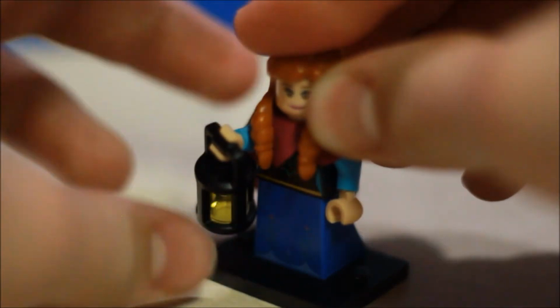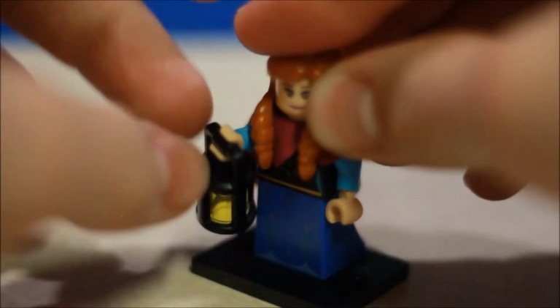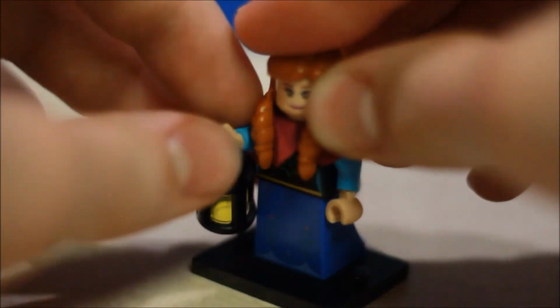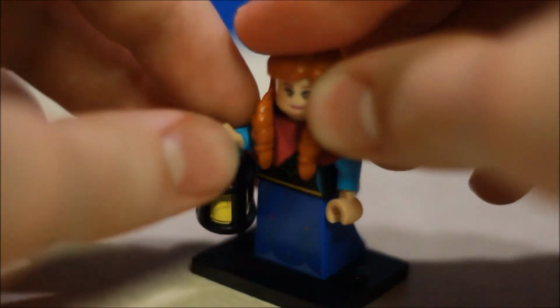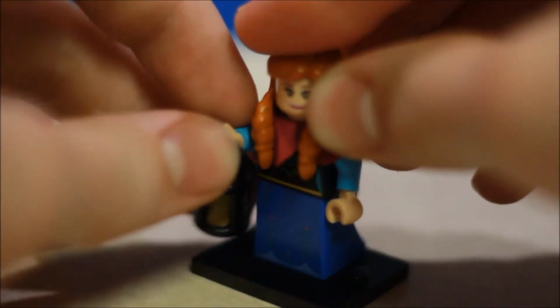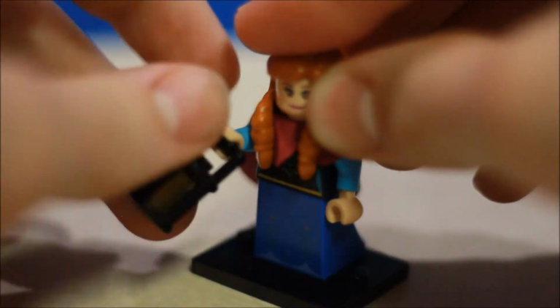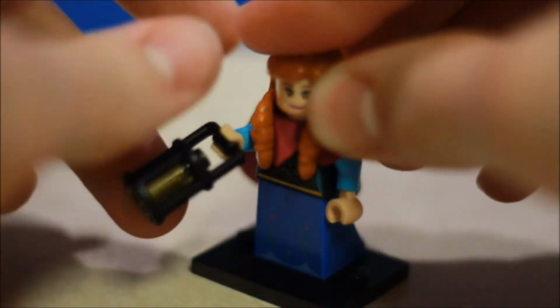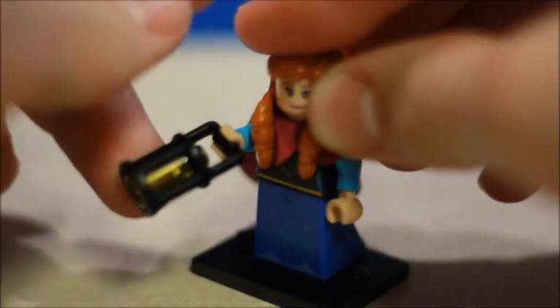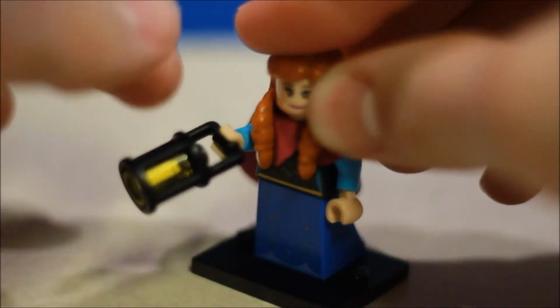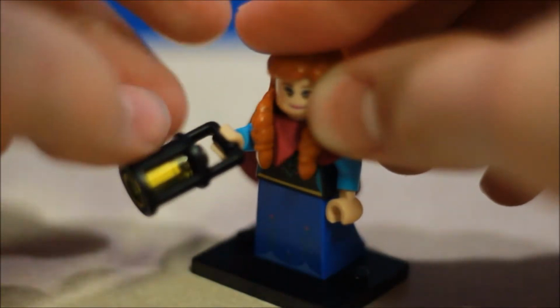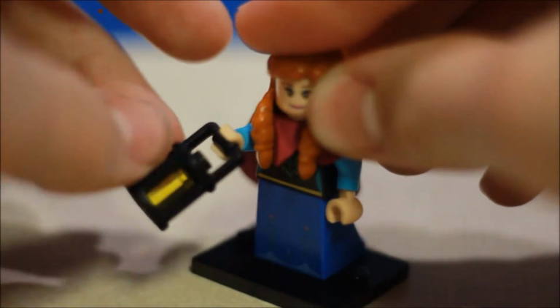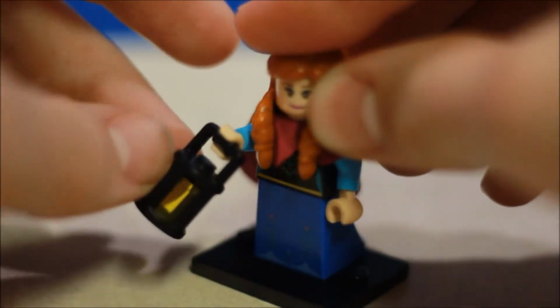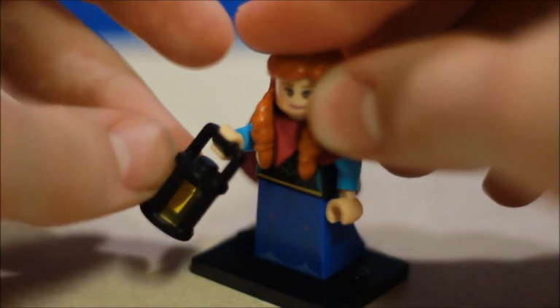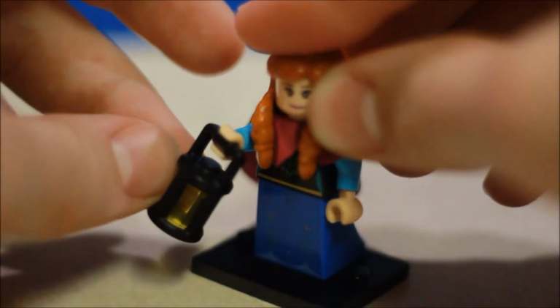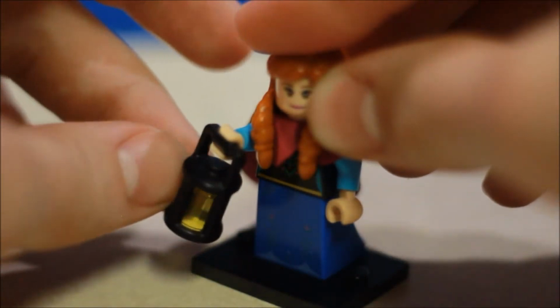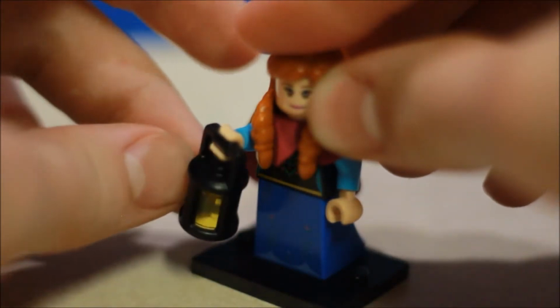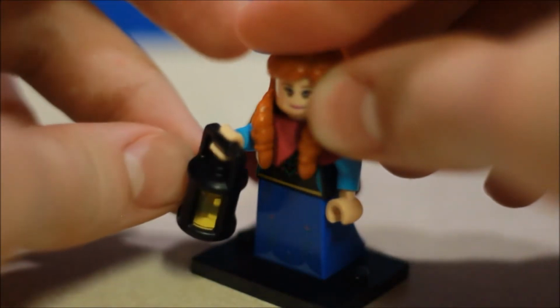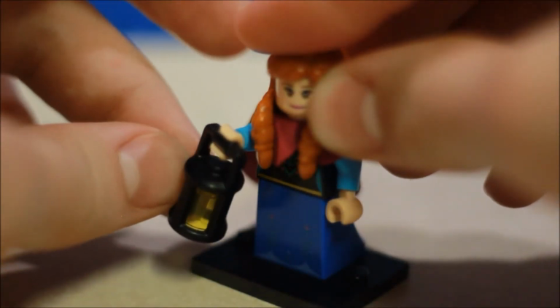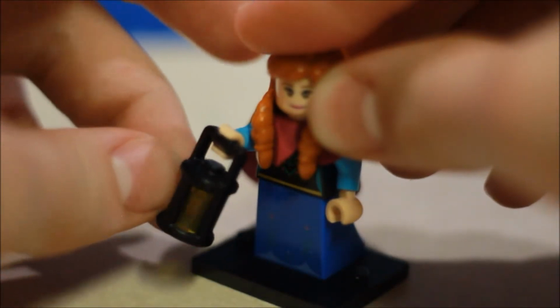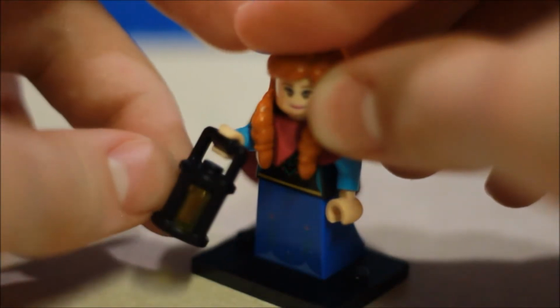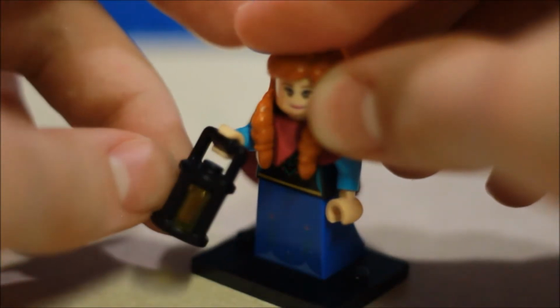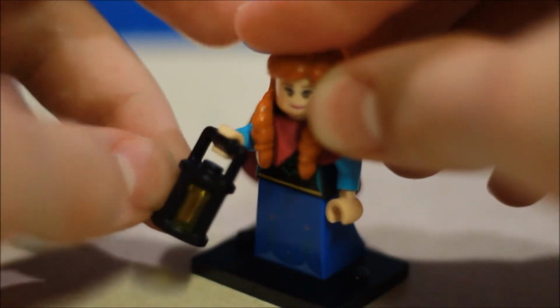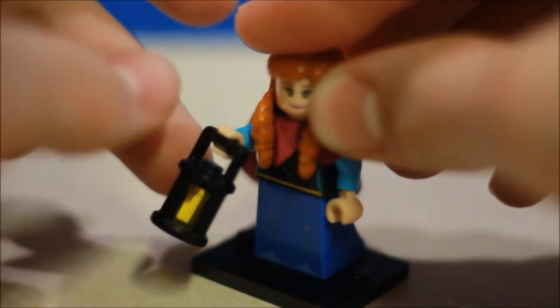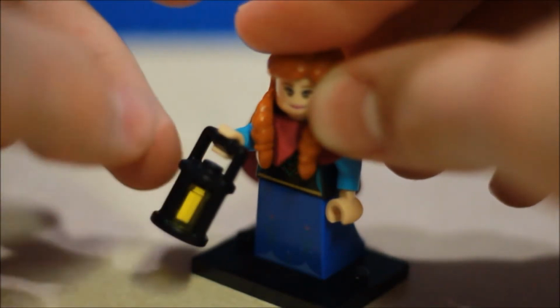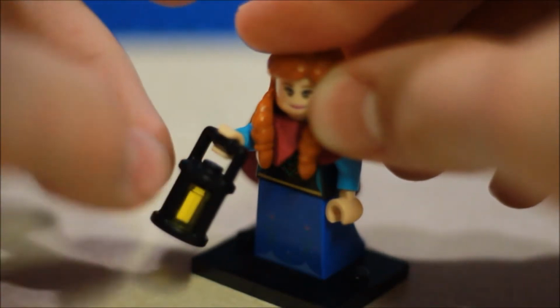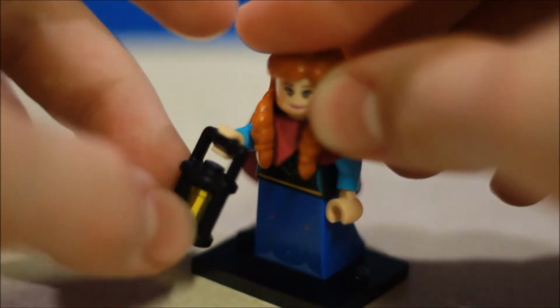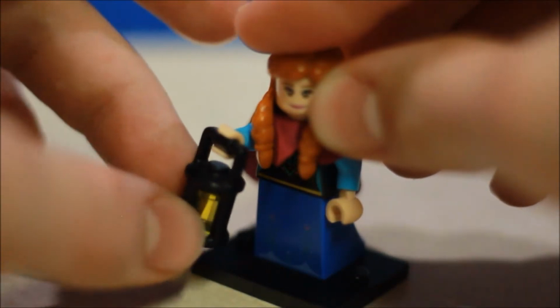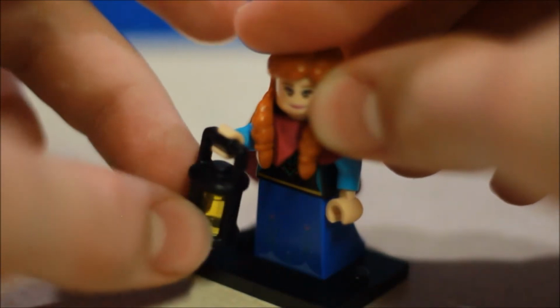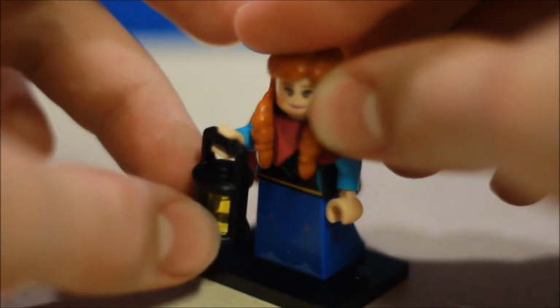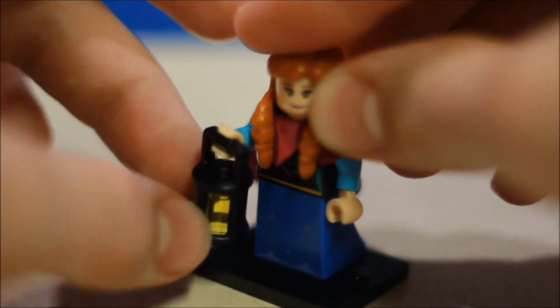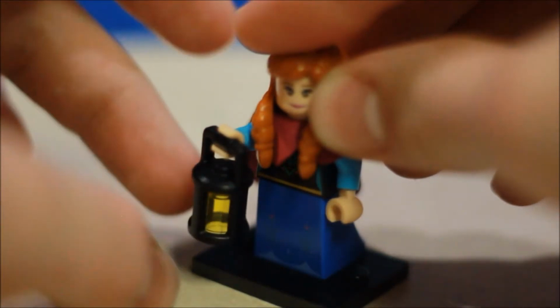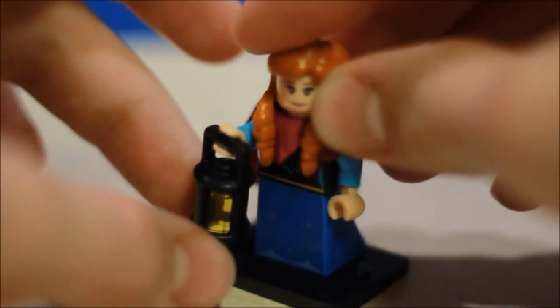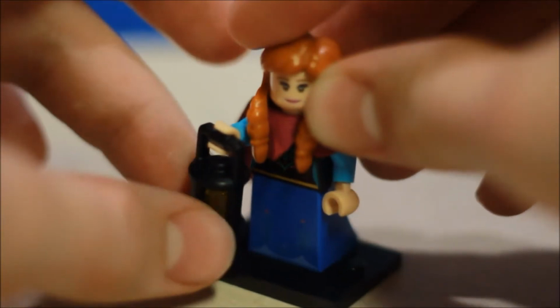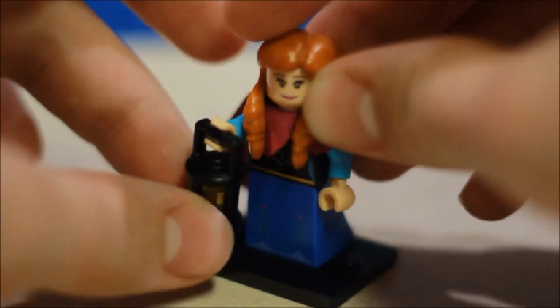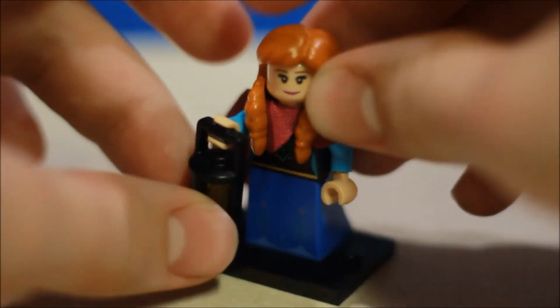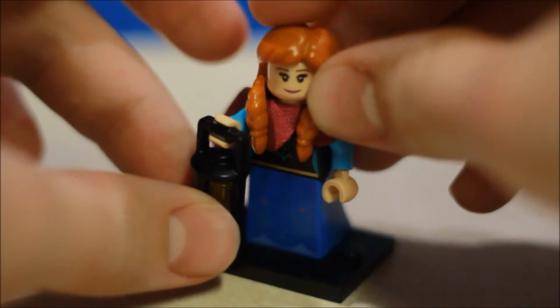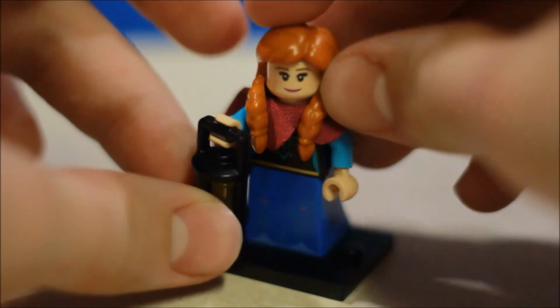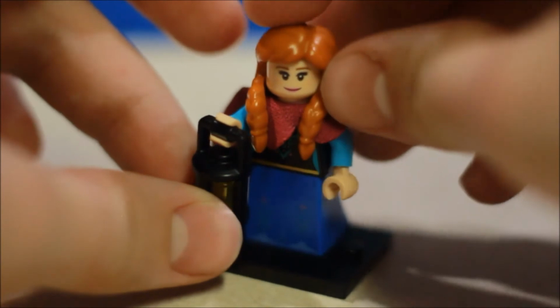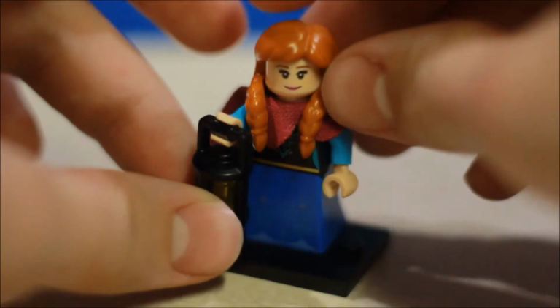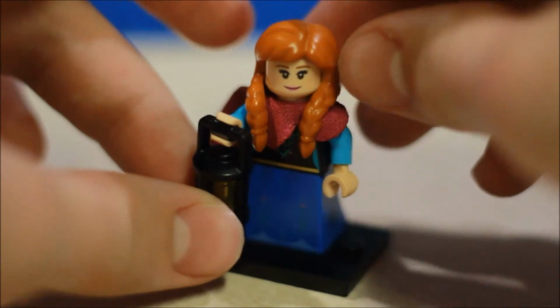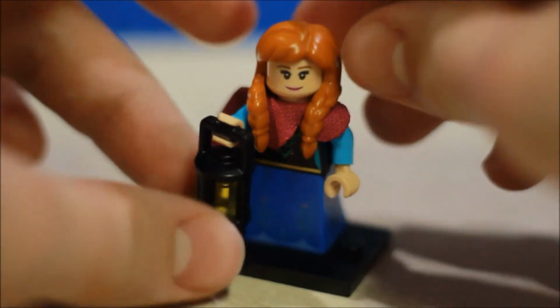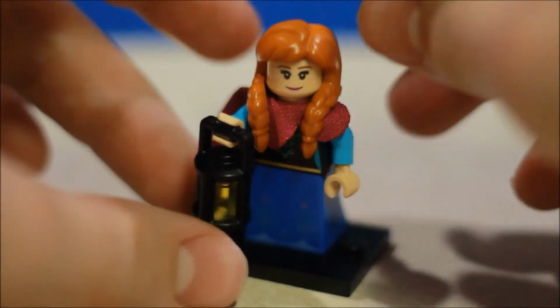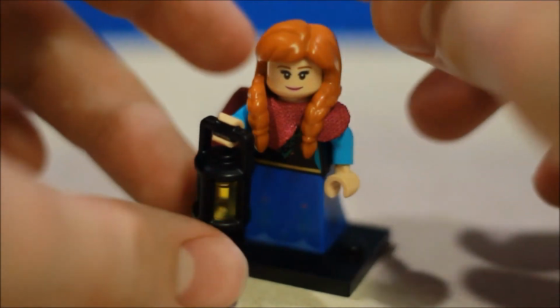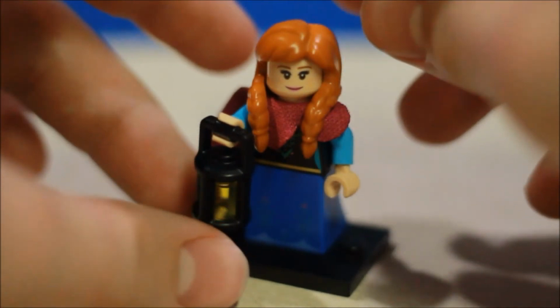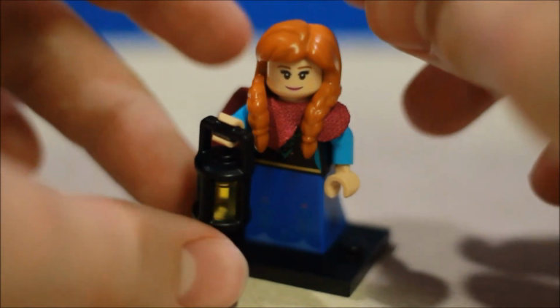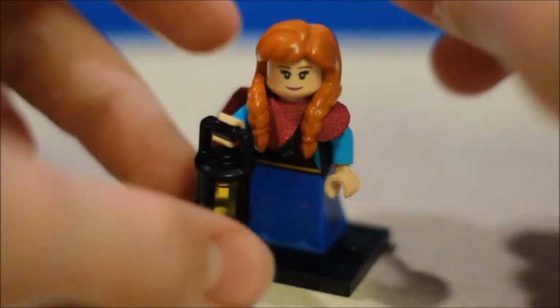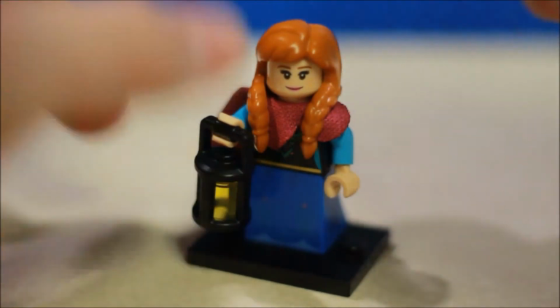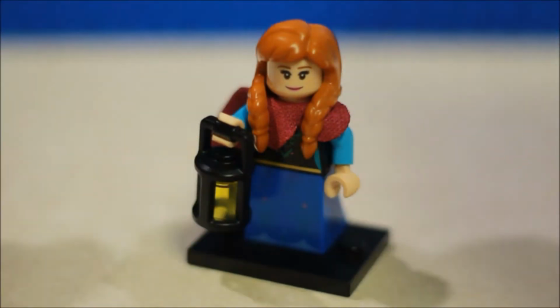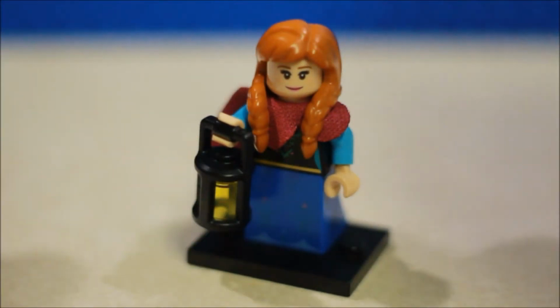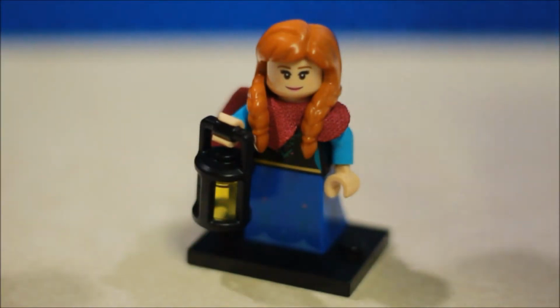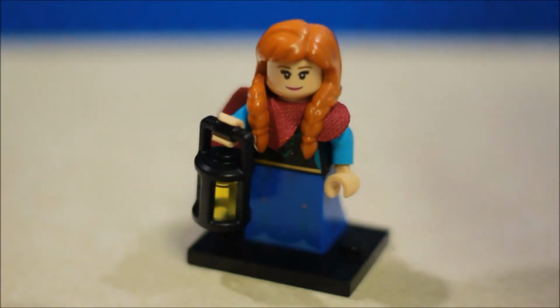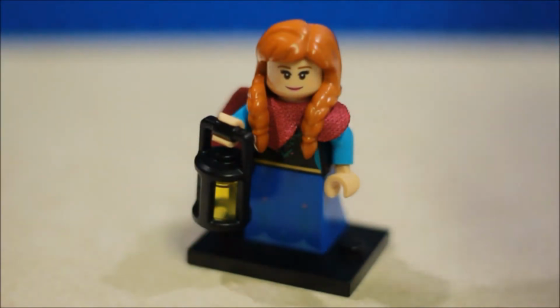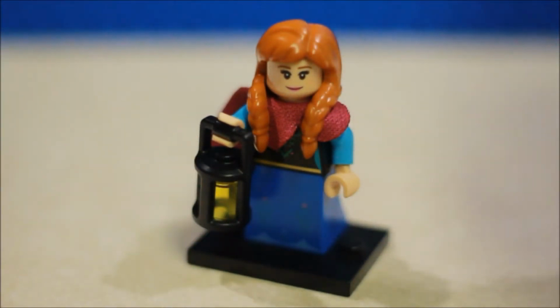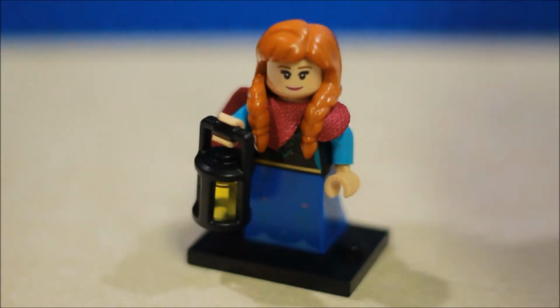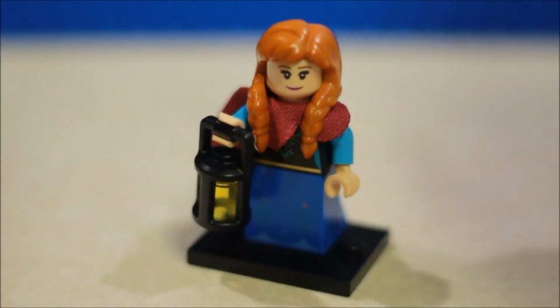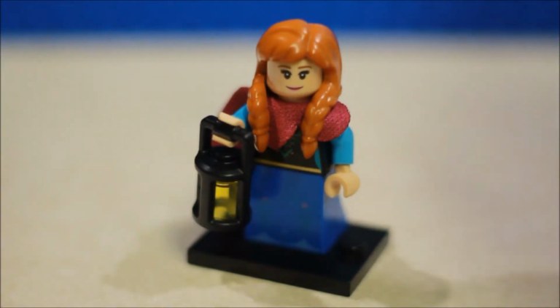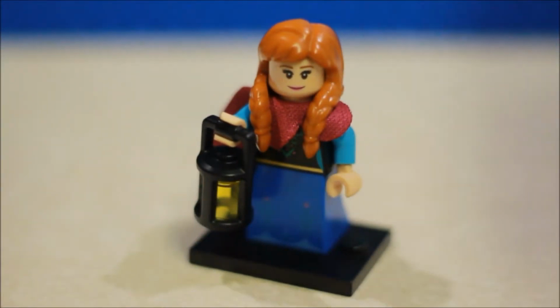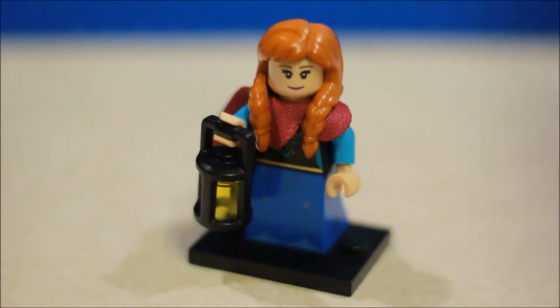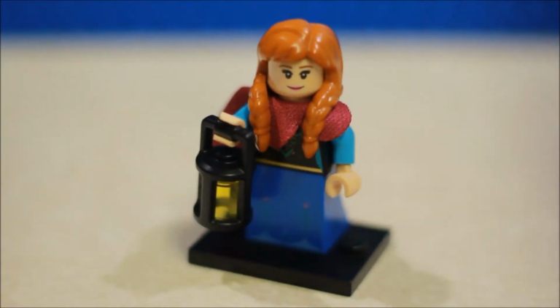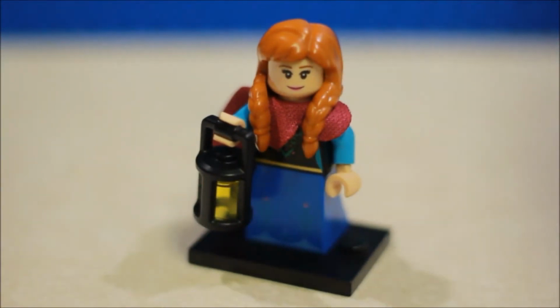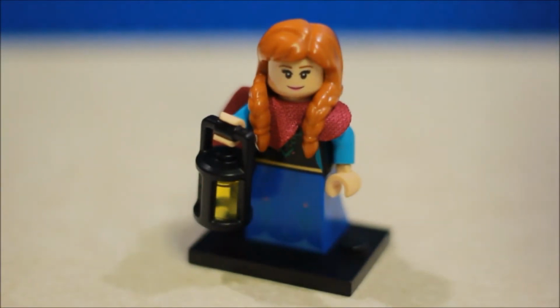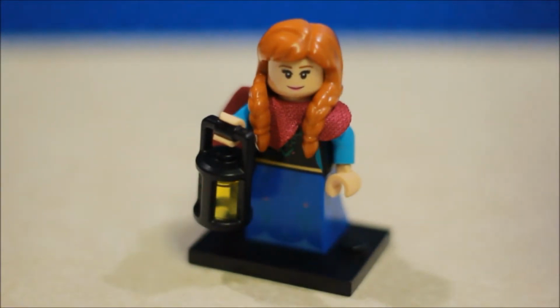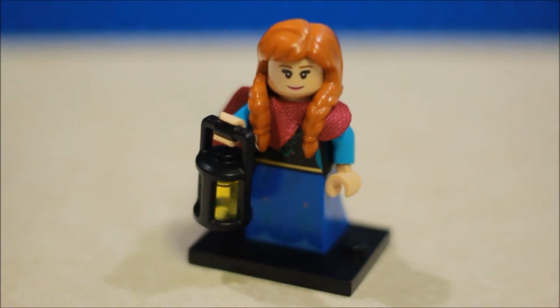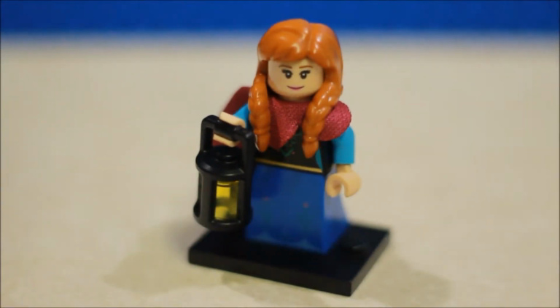That lantern is like in some Harry Potter stuff I think, but yeah, really like that. Overall really nice minifigure.